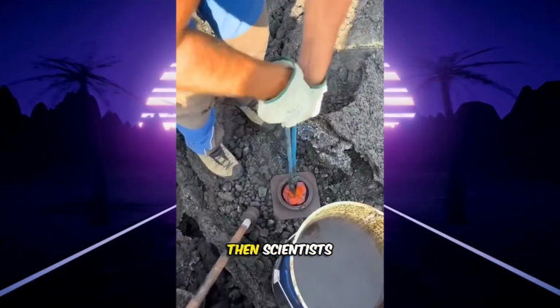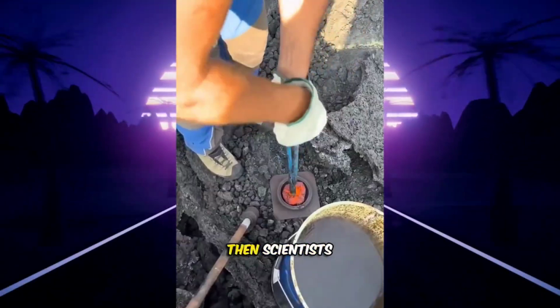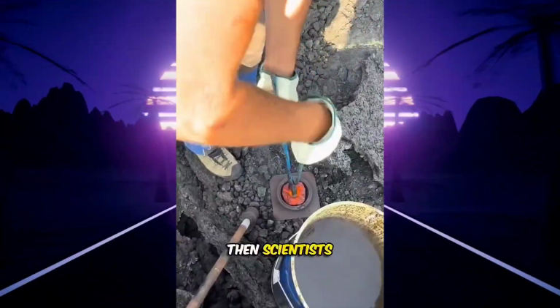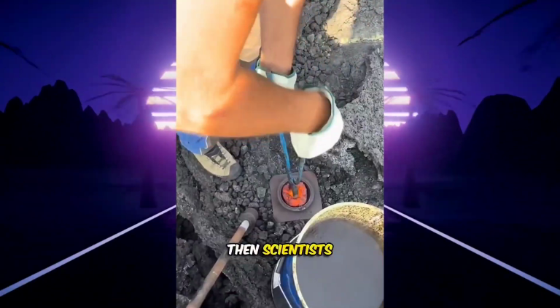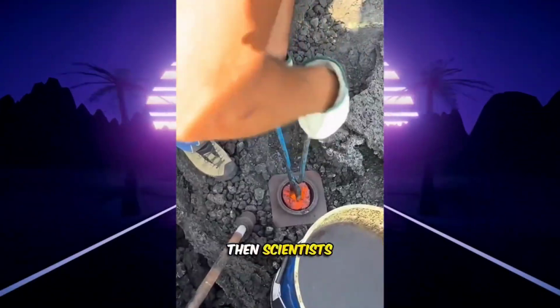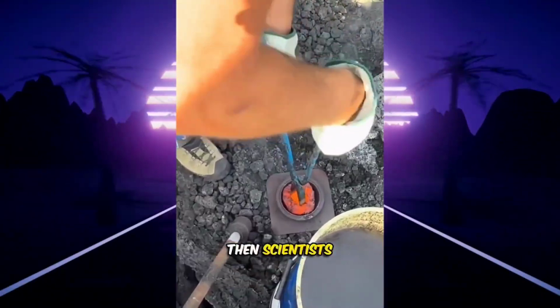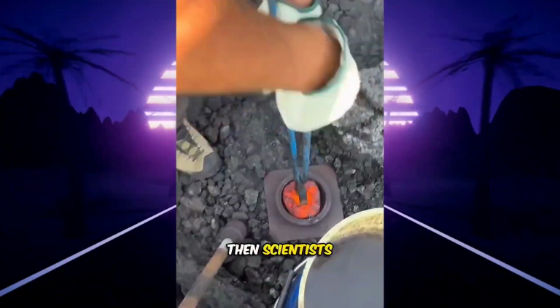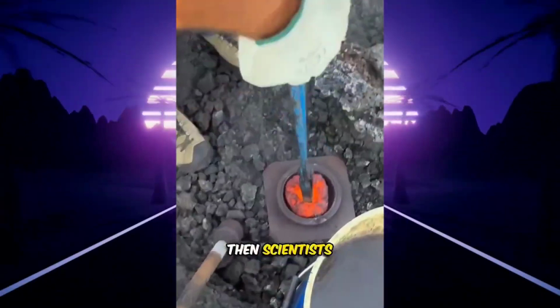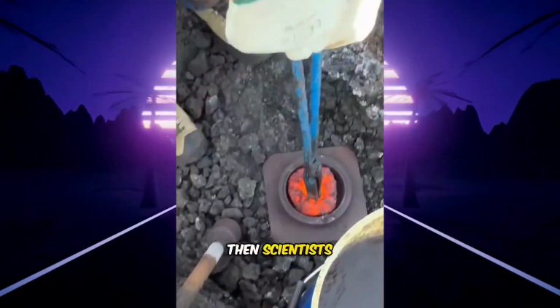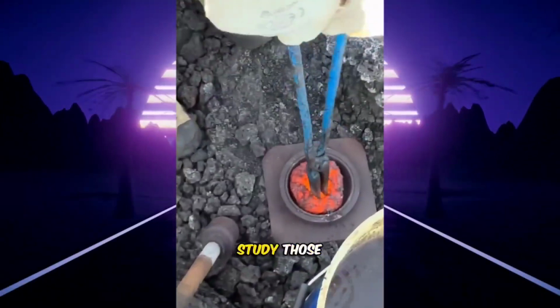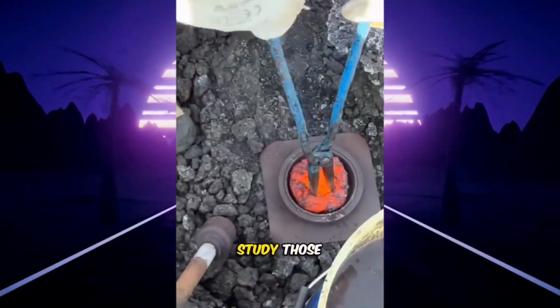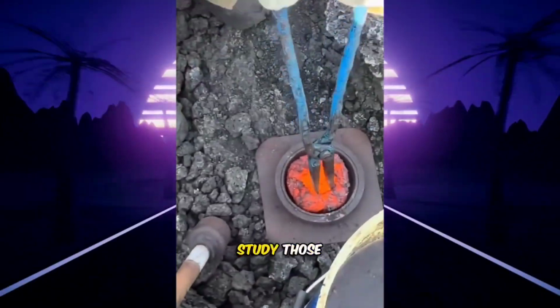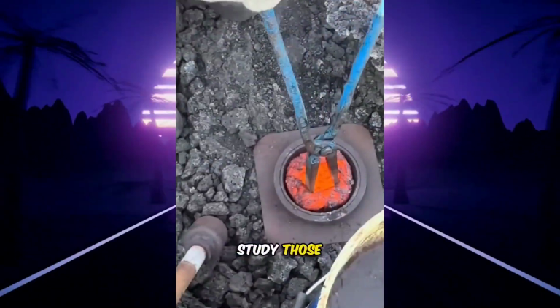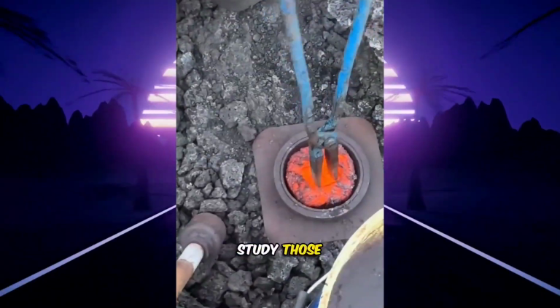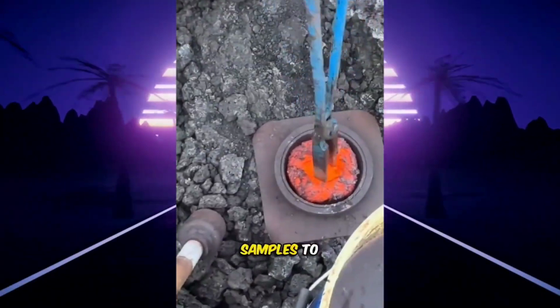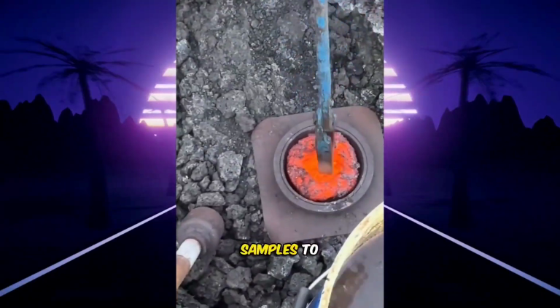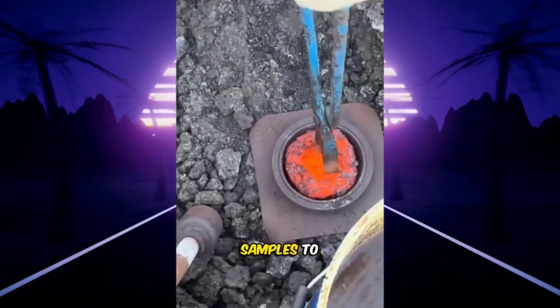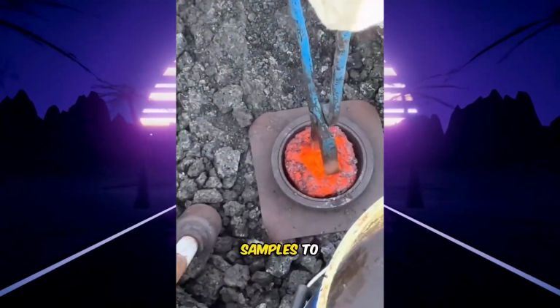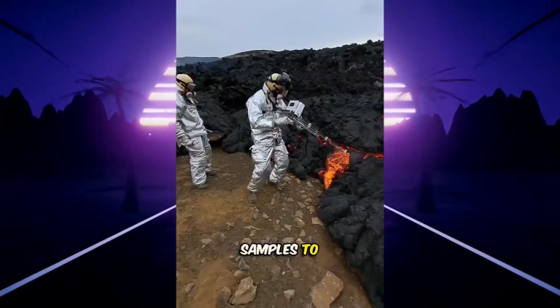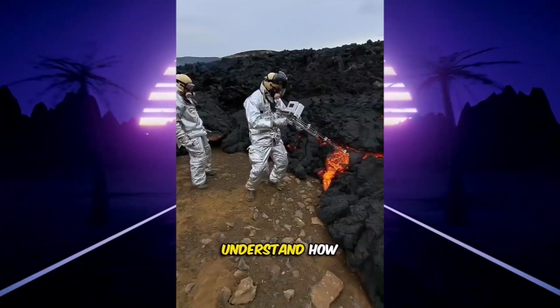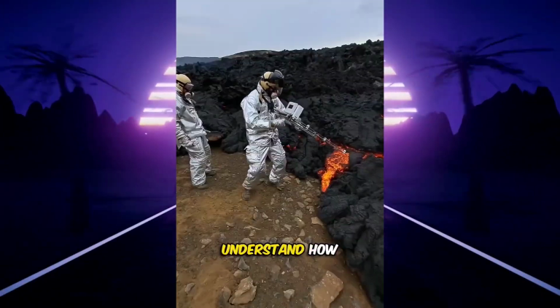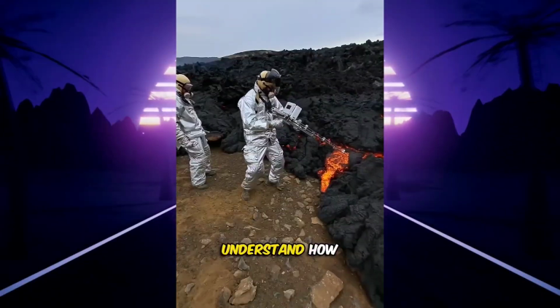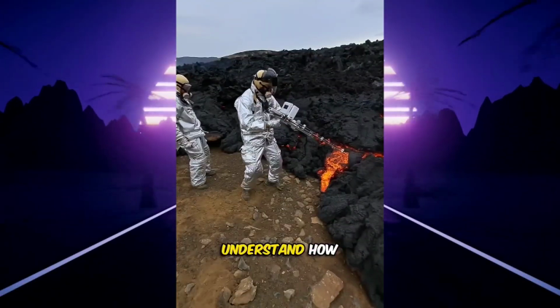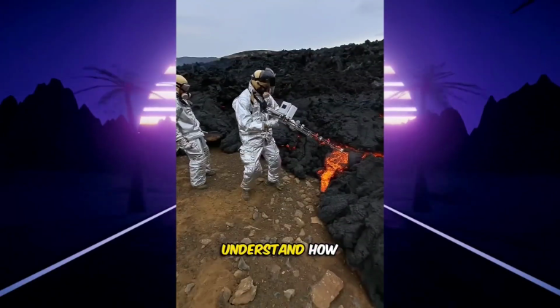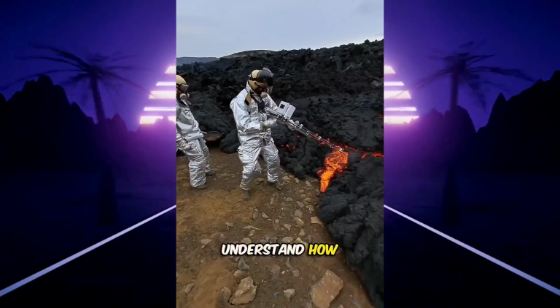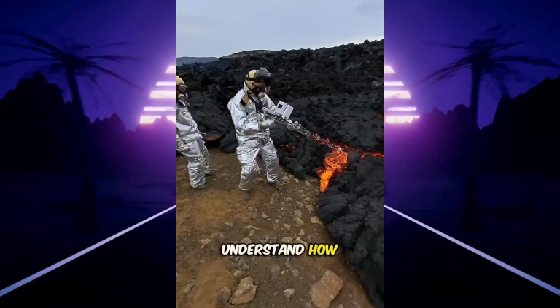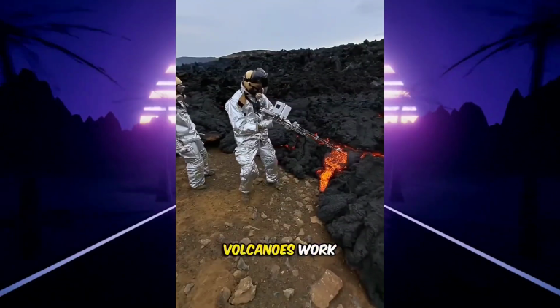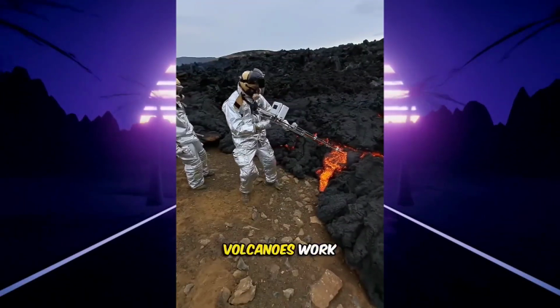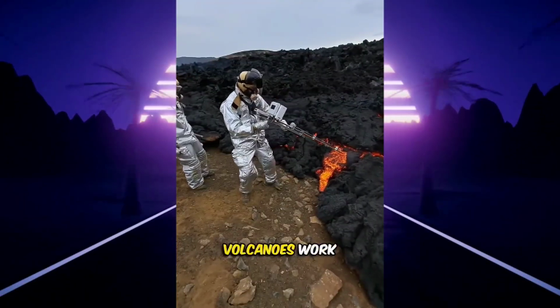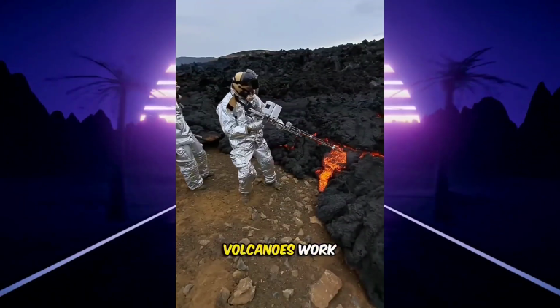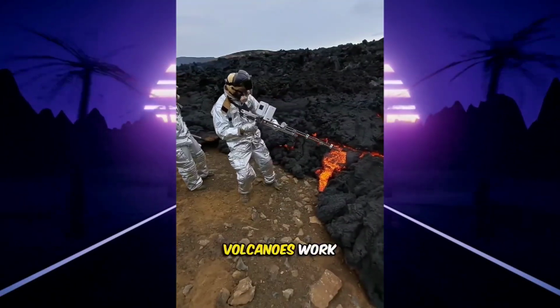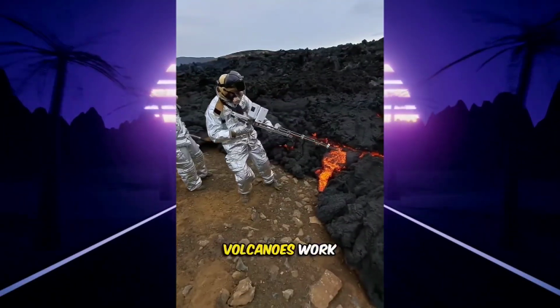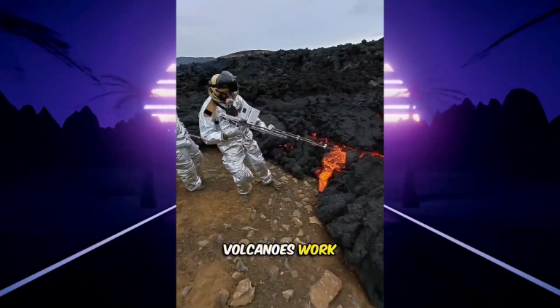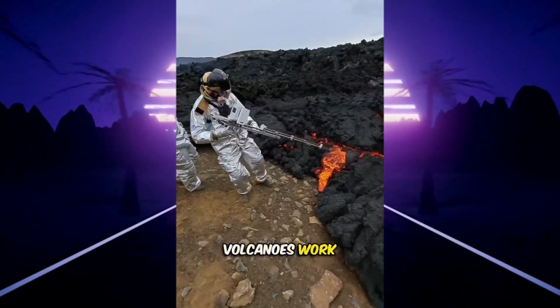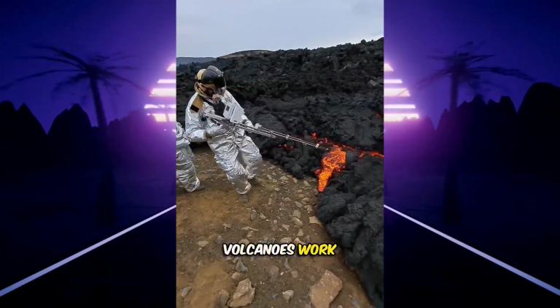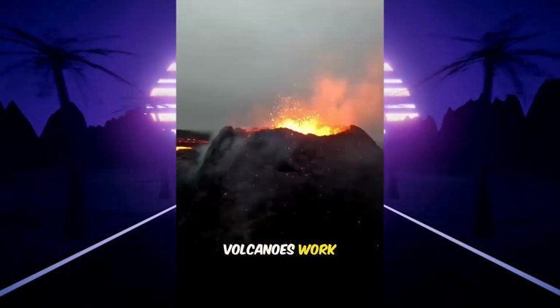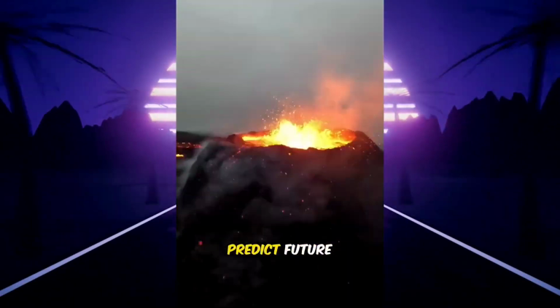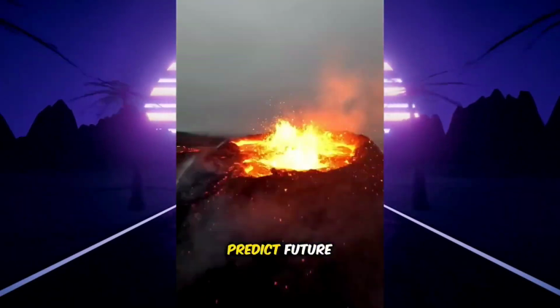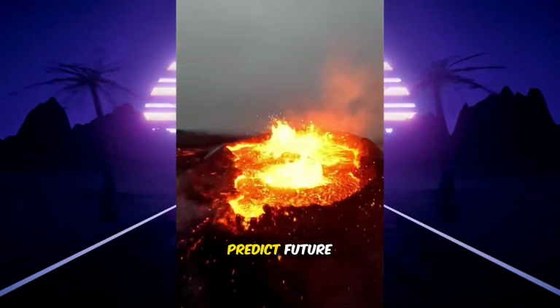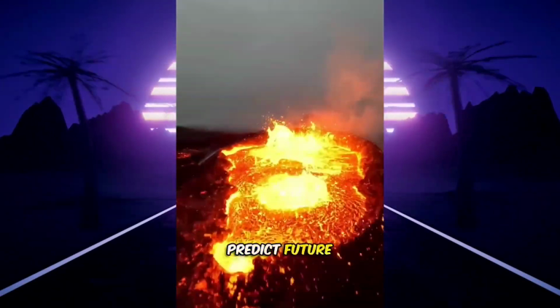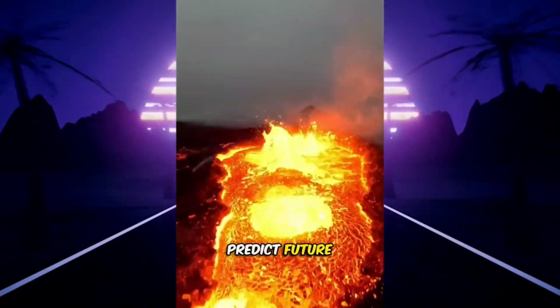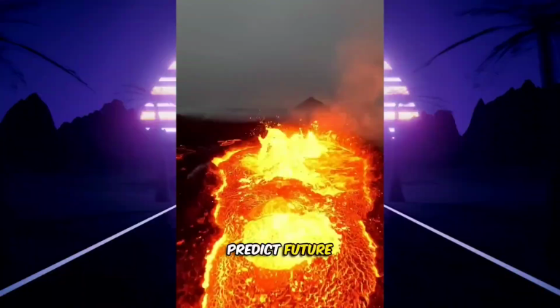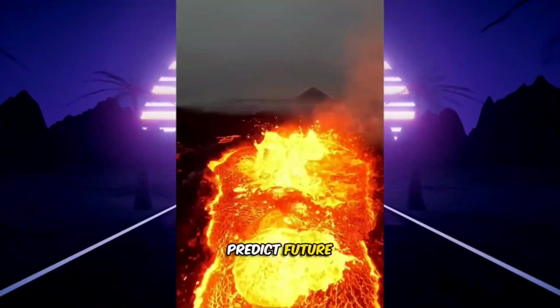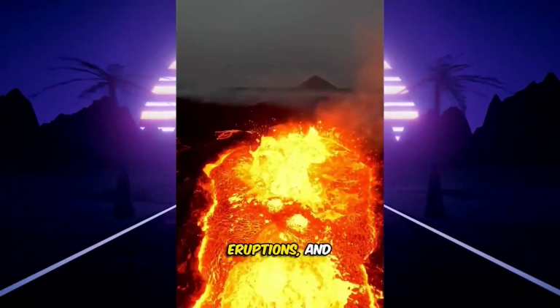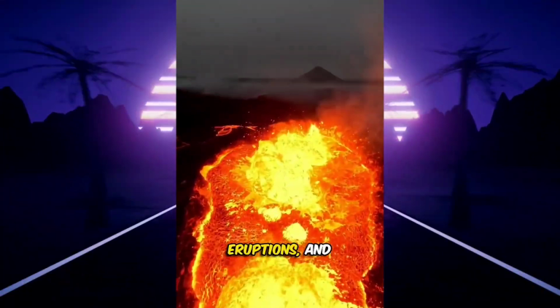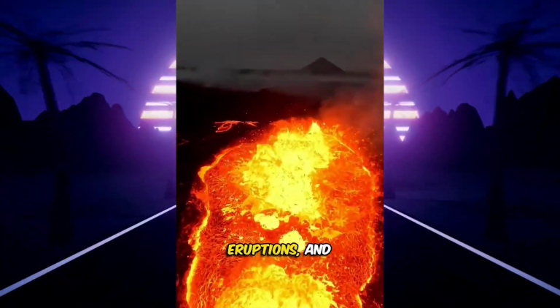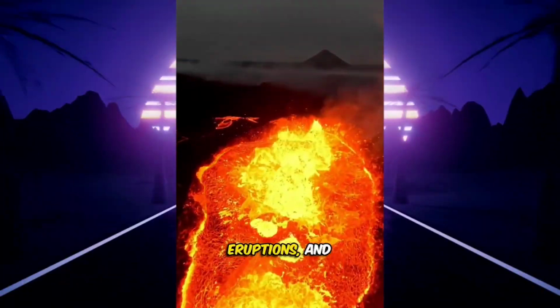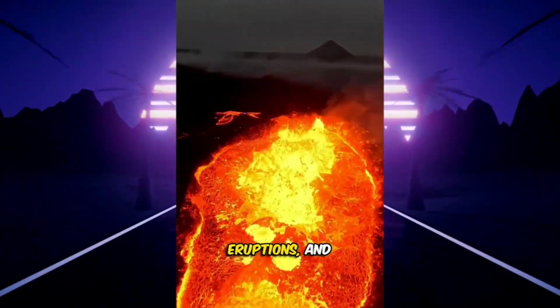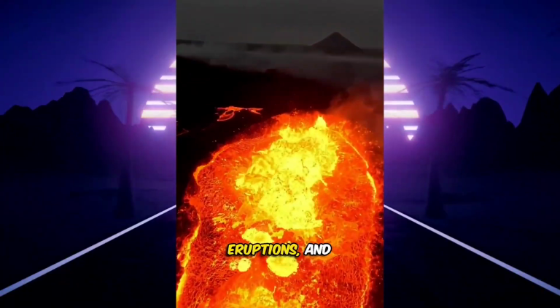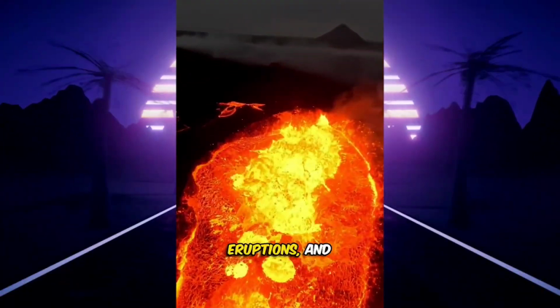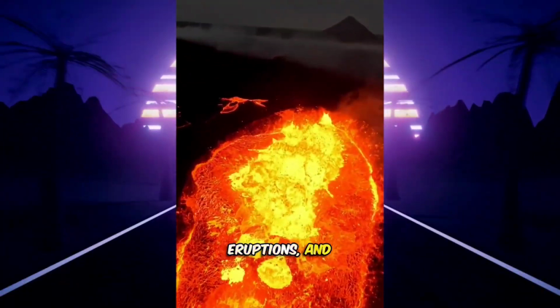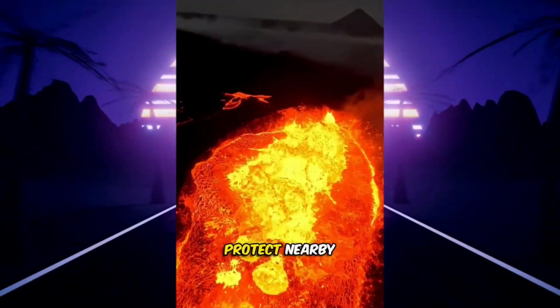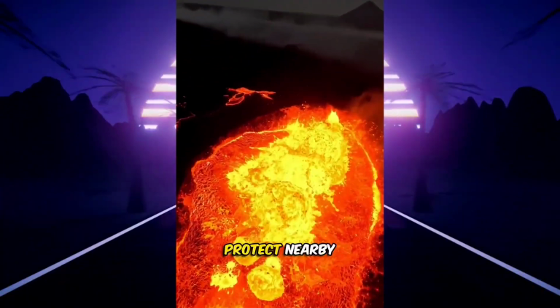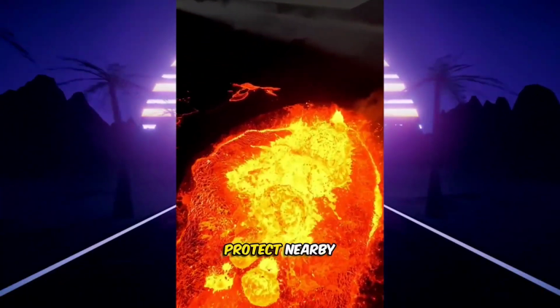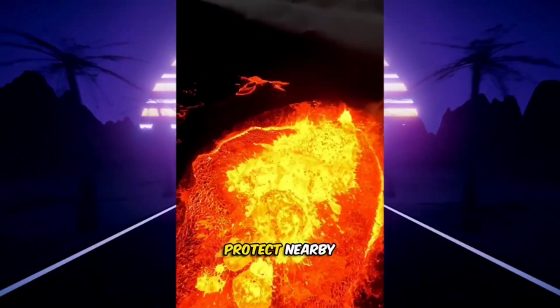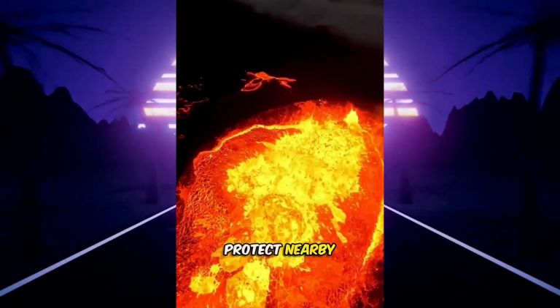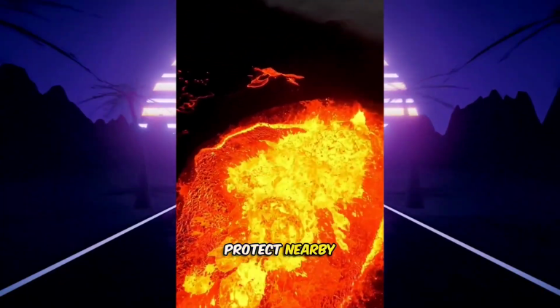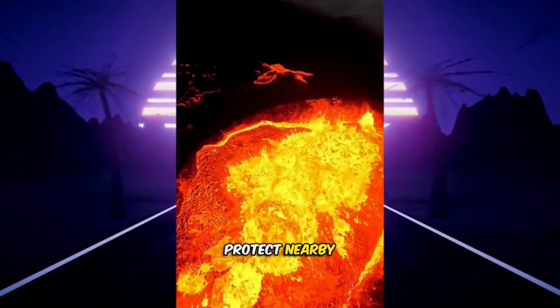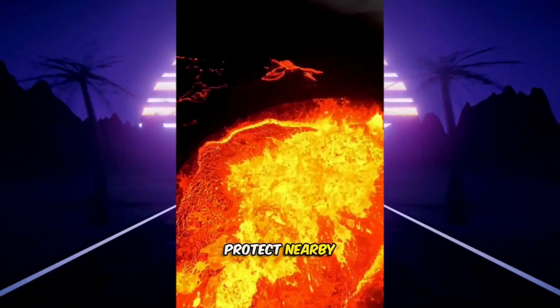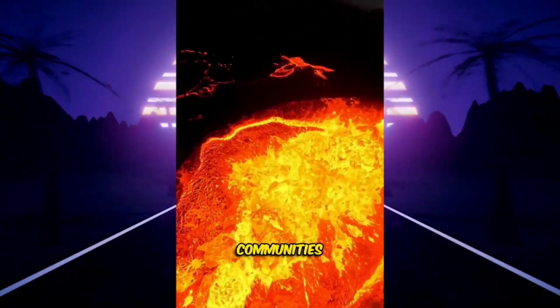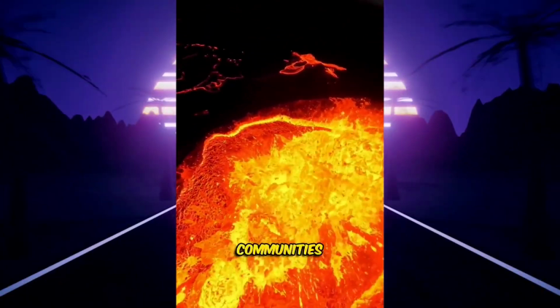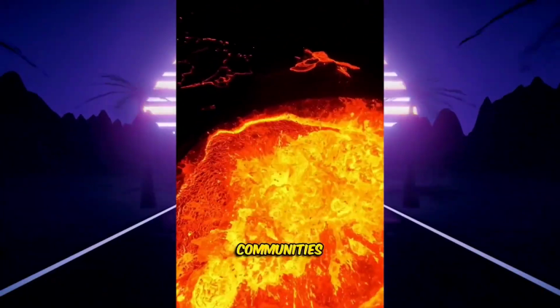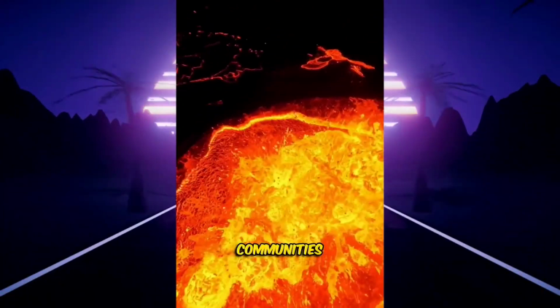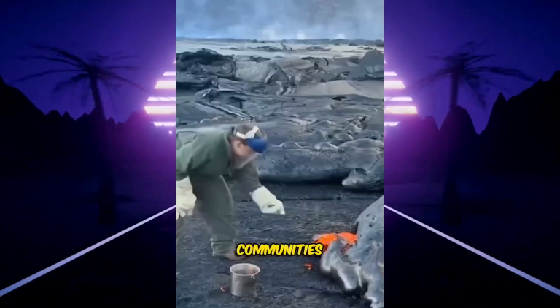Then scientists study those samples to understand how volcanoes work, predict future eruptions, and protect nearby communities.